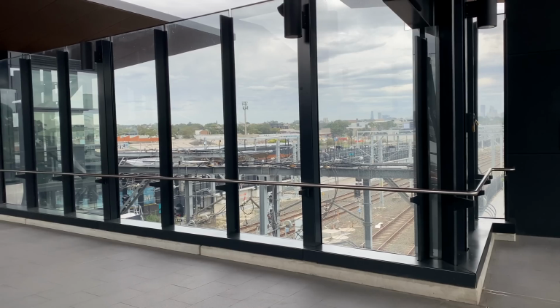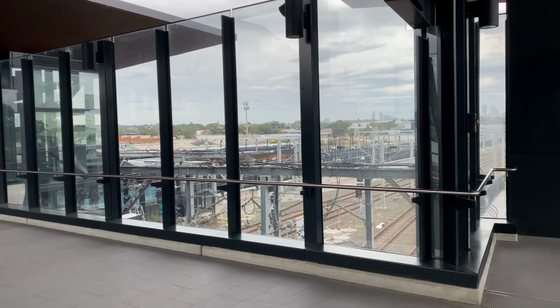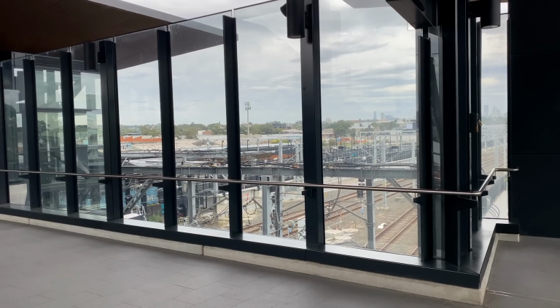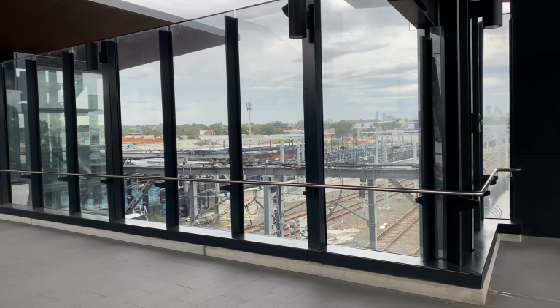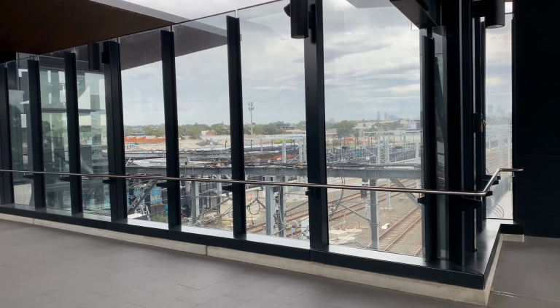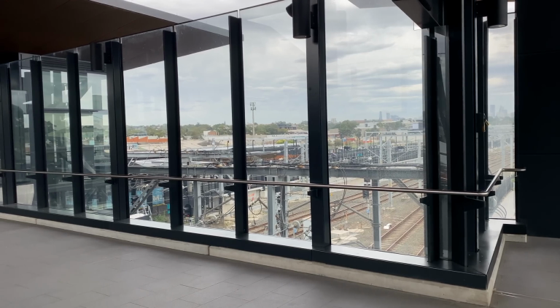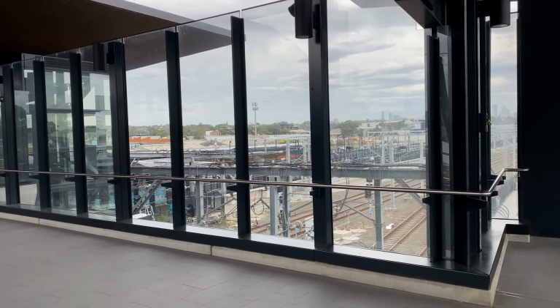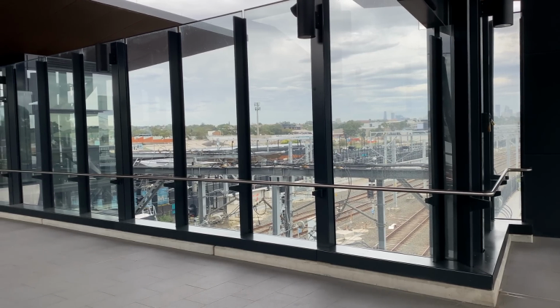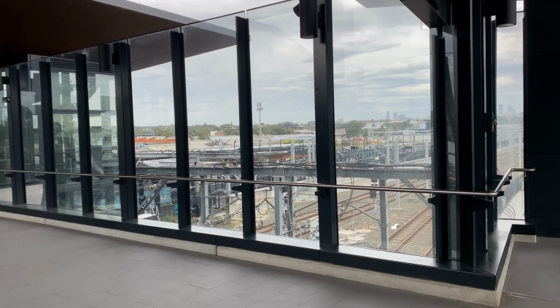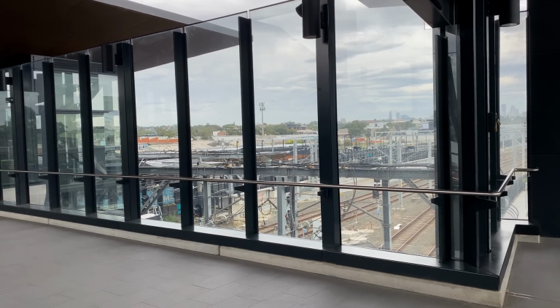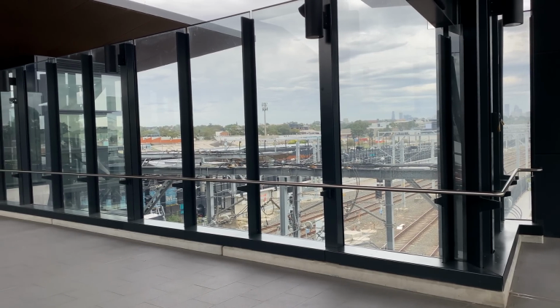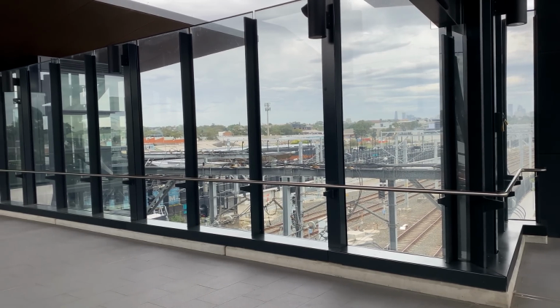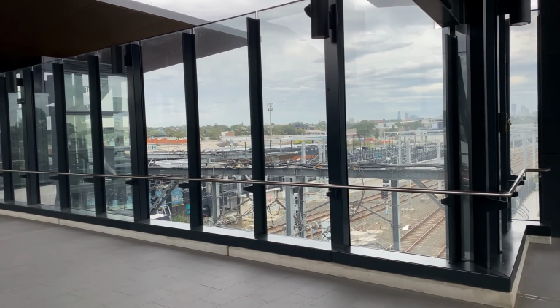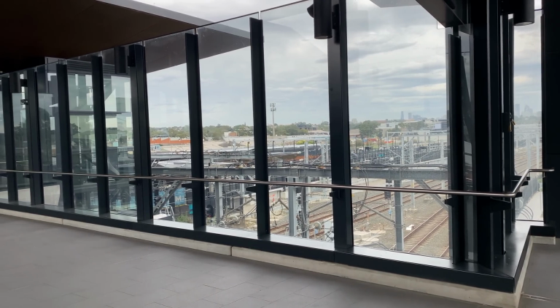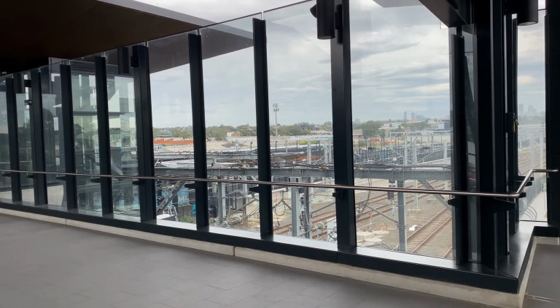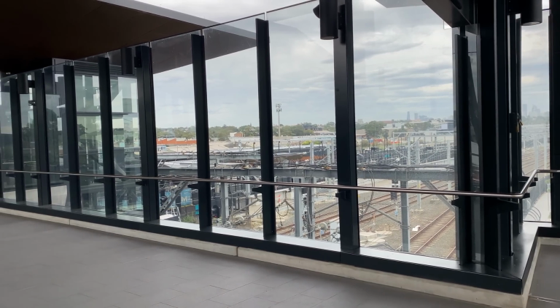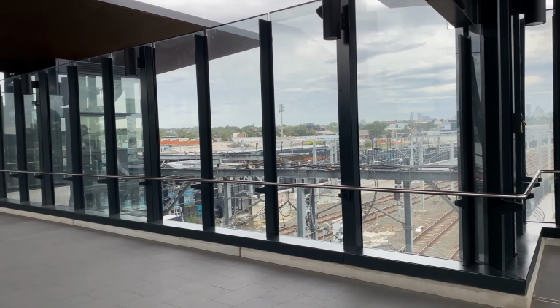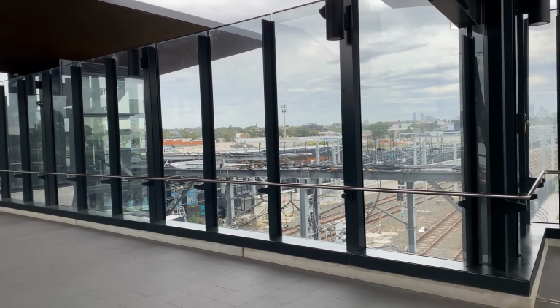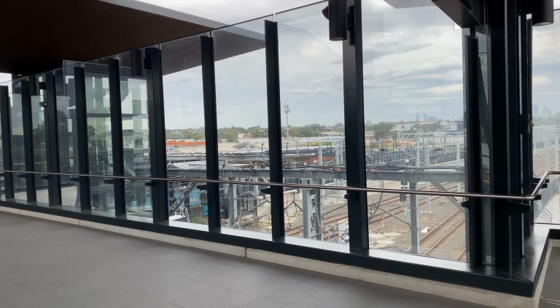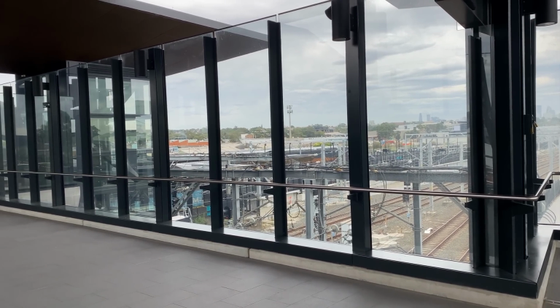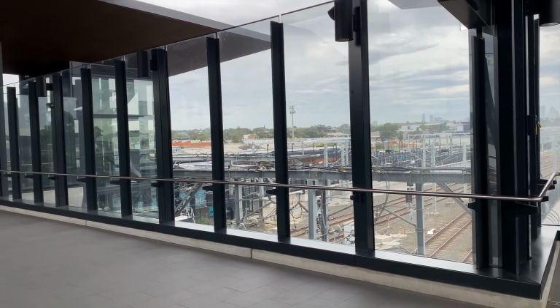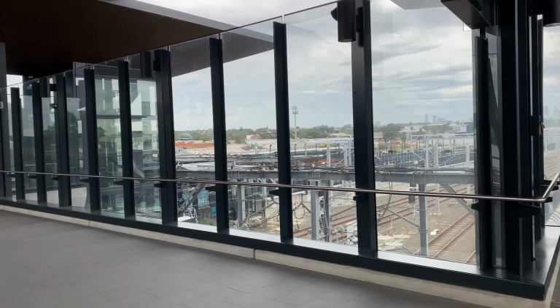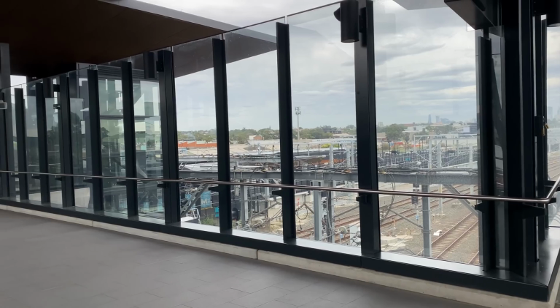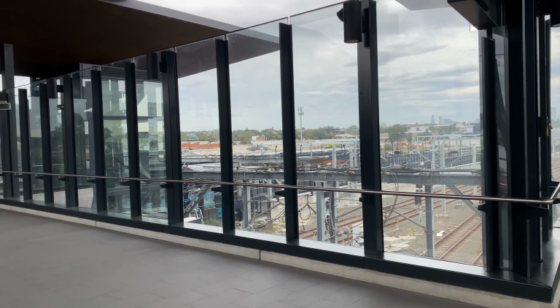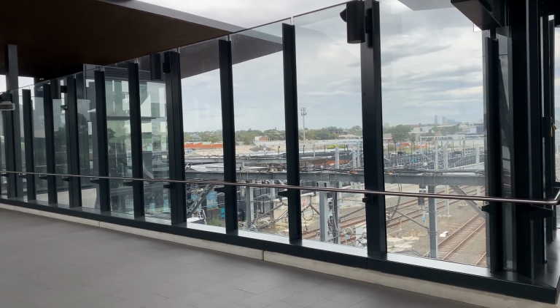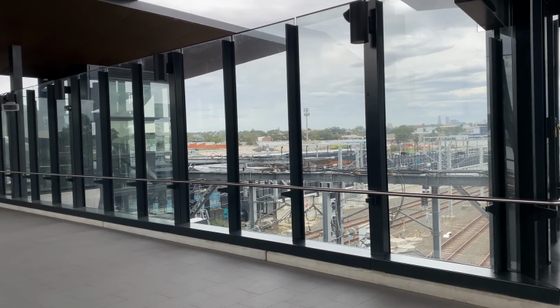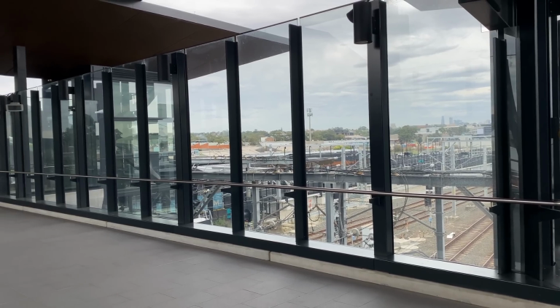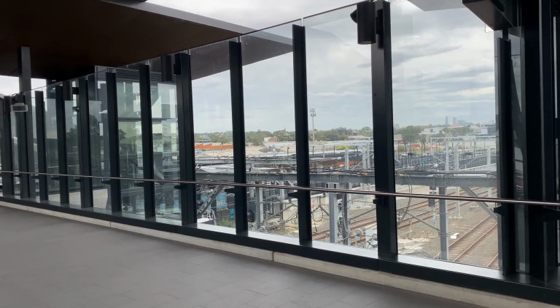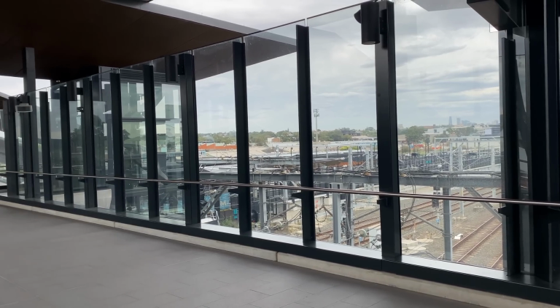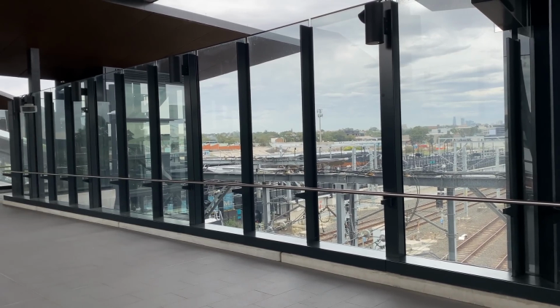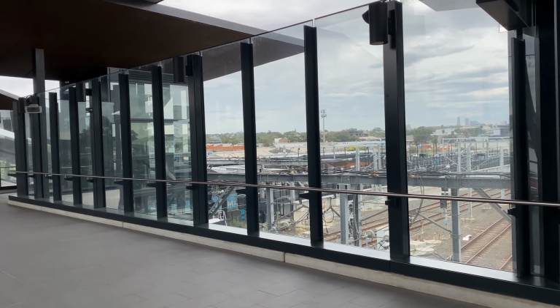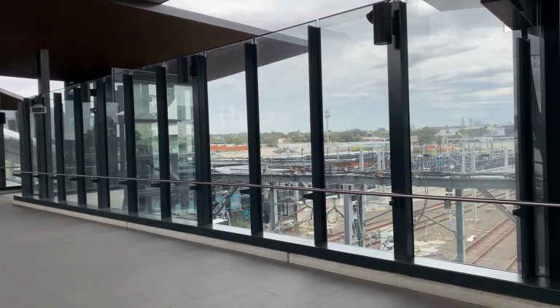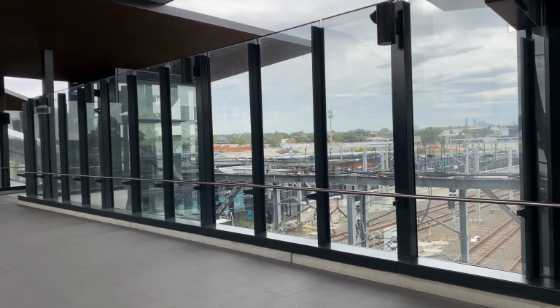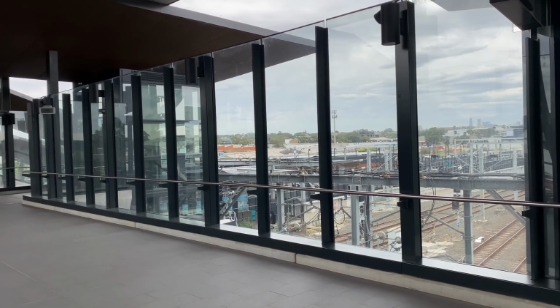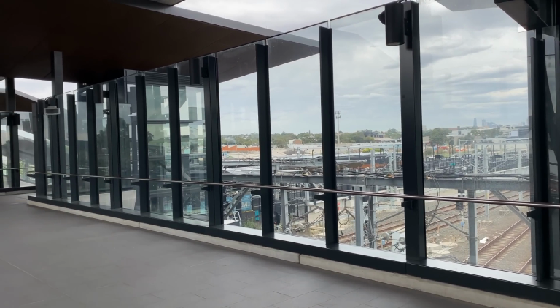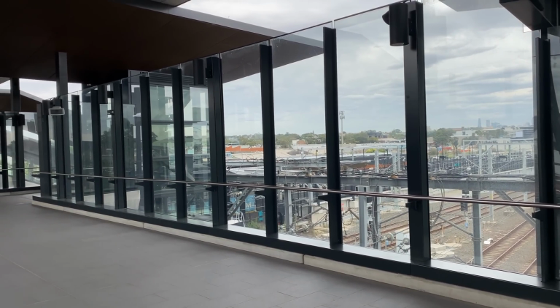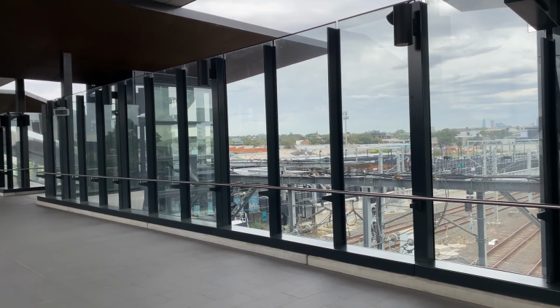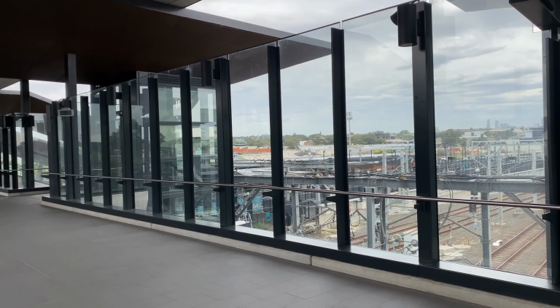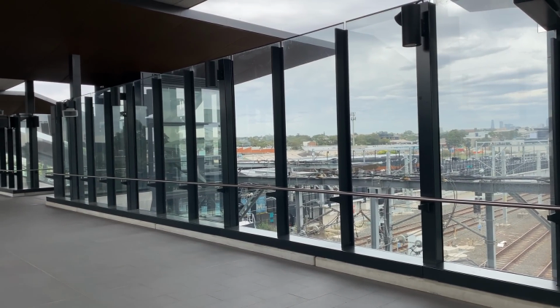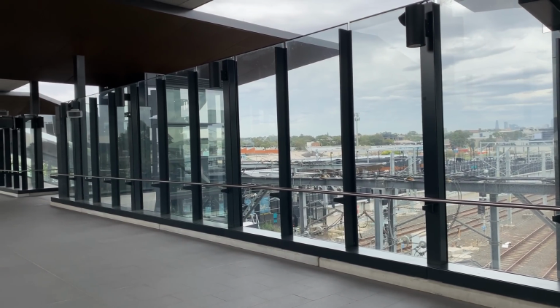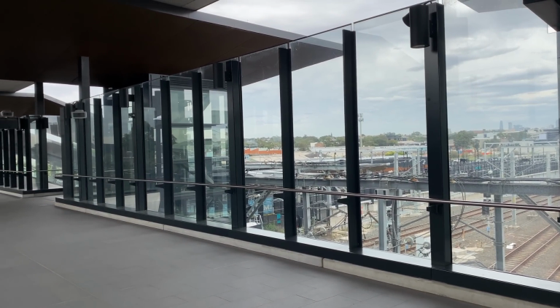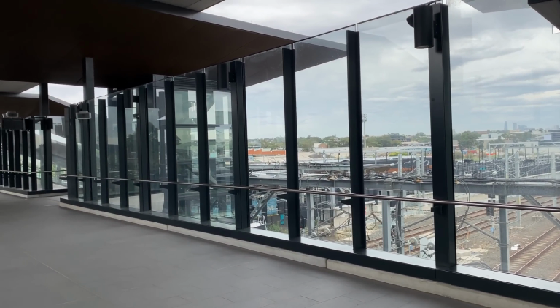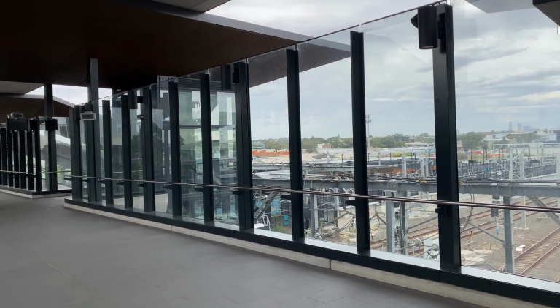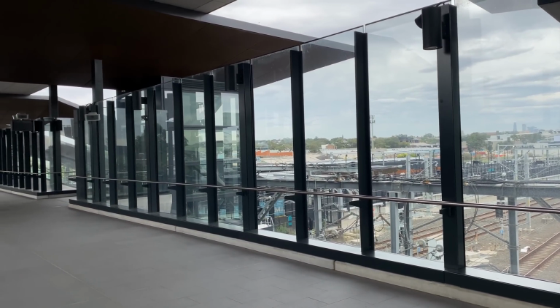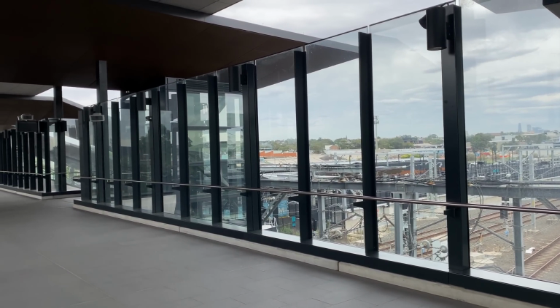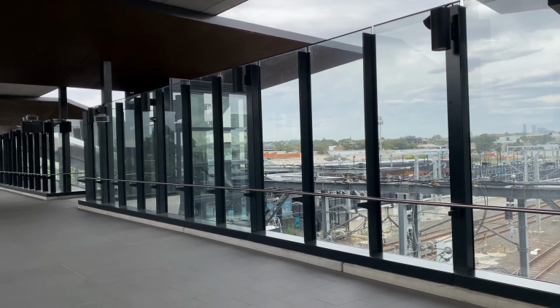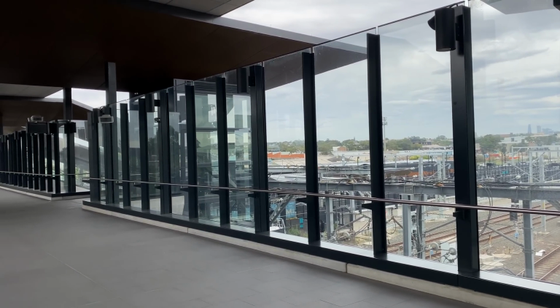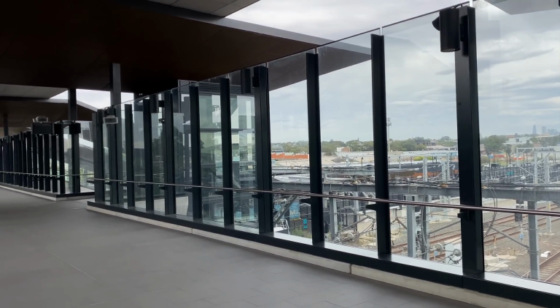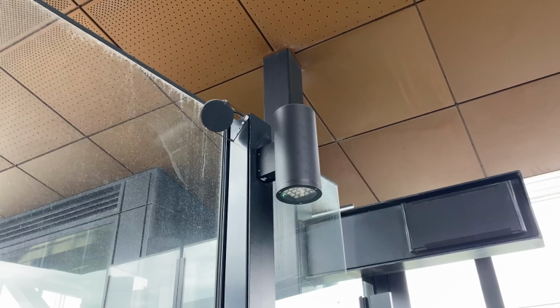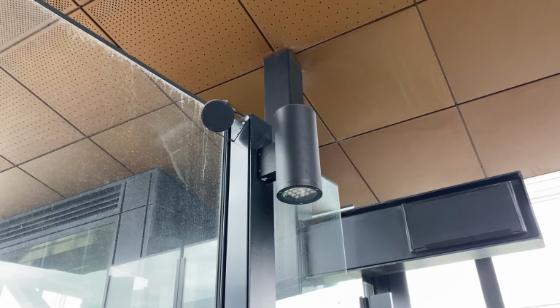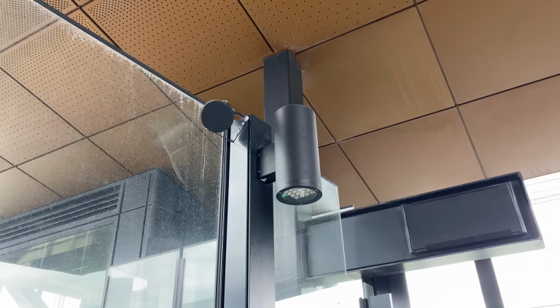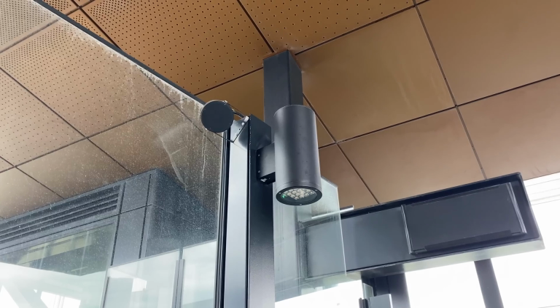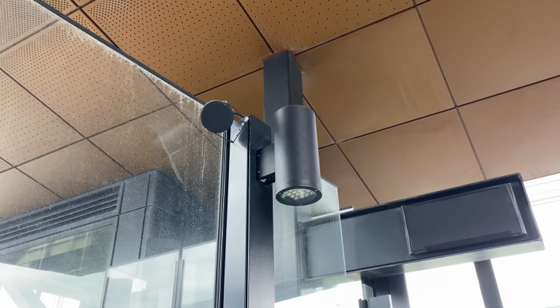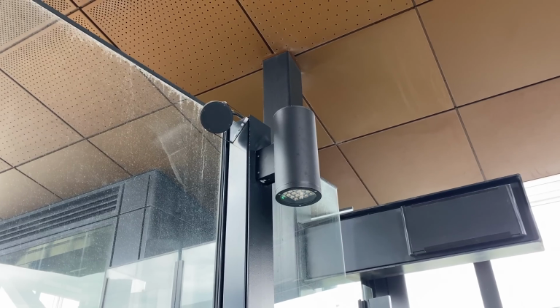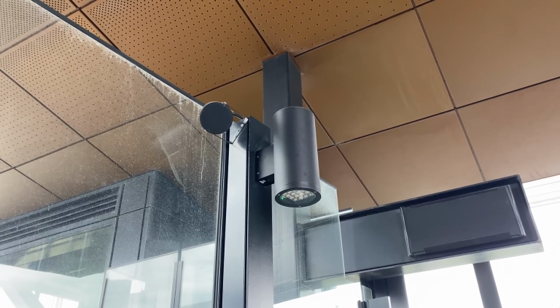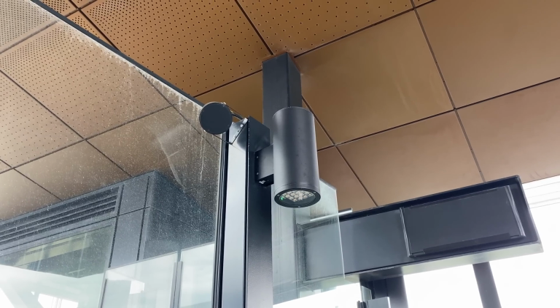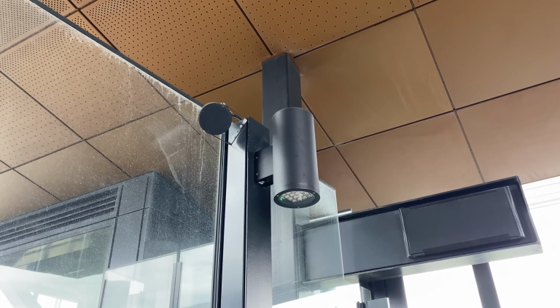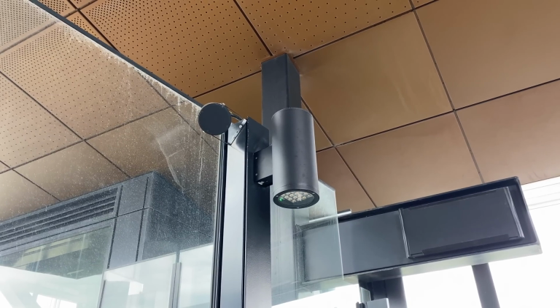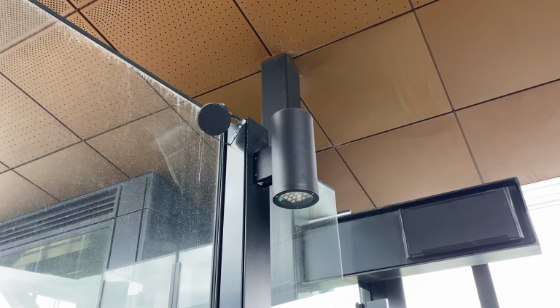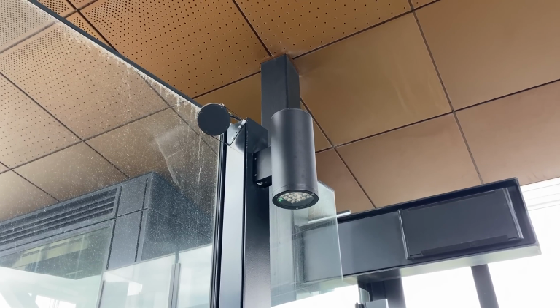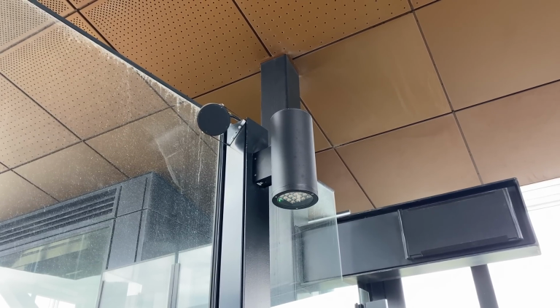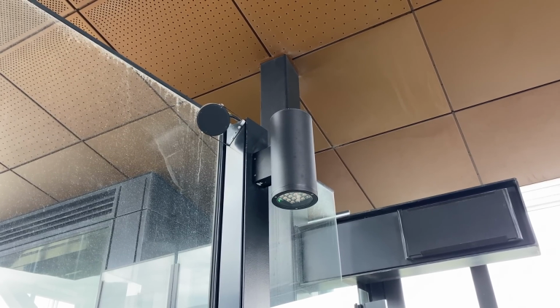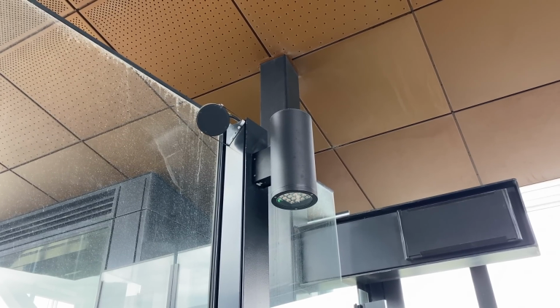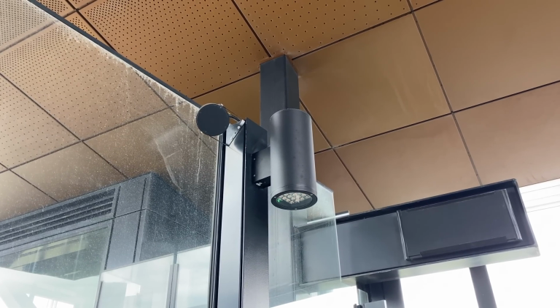Lights and PA speakers have been installed towards the top of the glass balustrade supports. And here is a closer view of one of them.